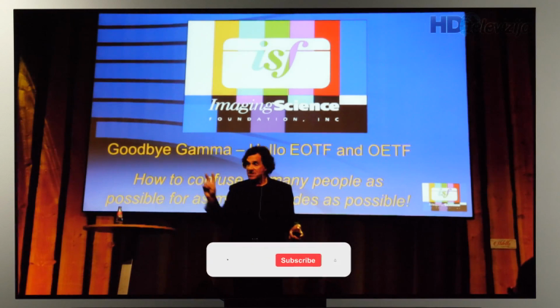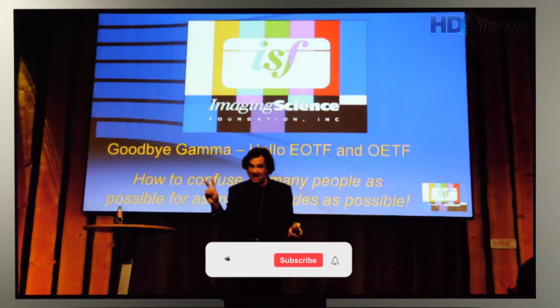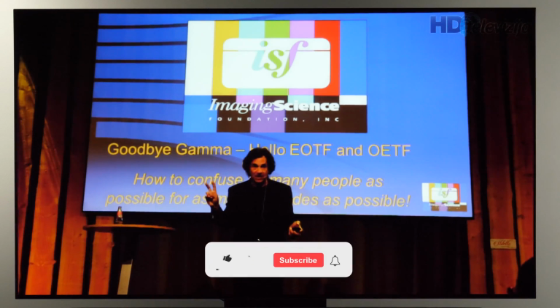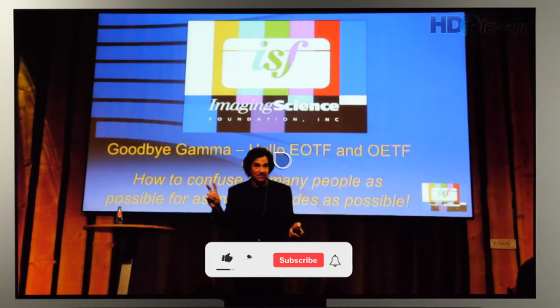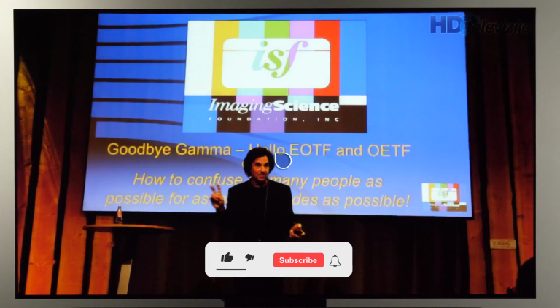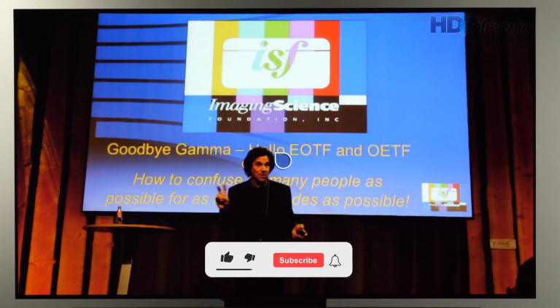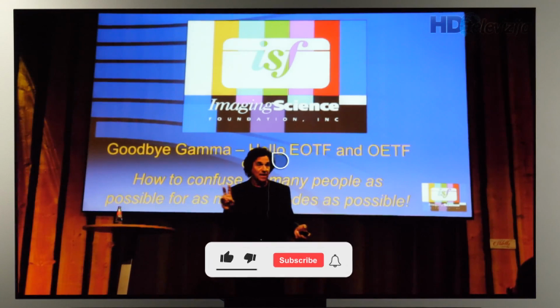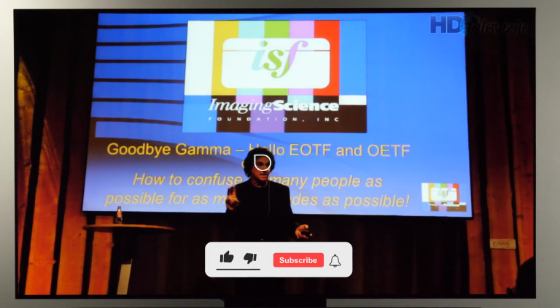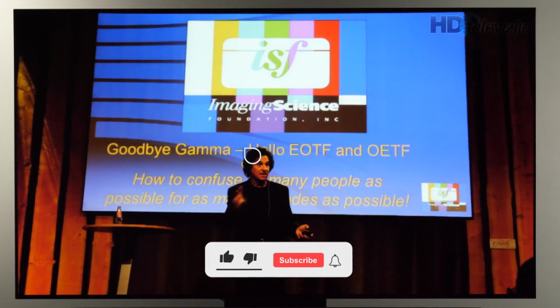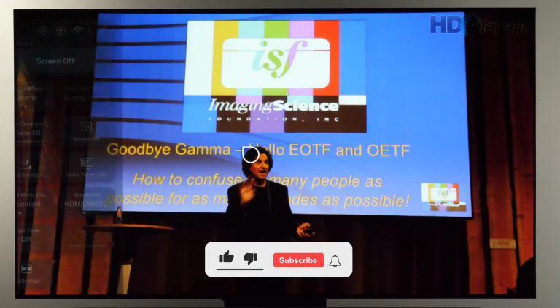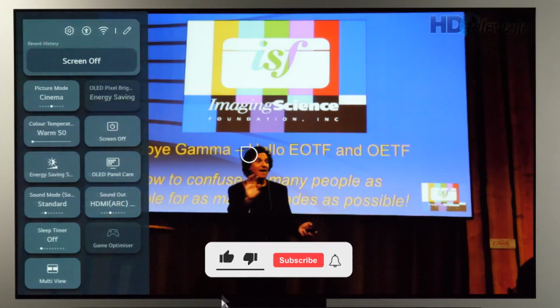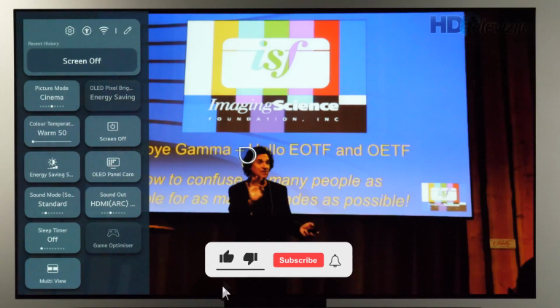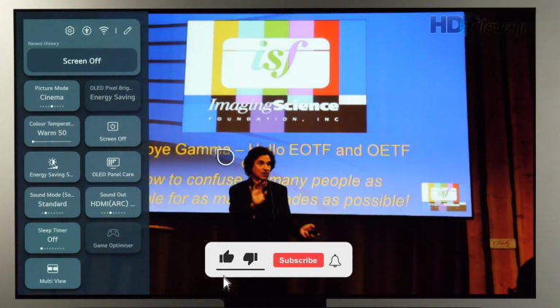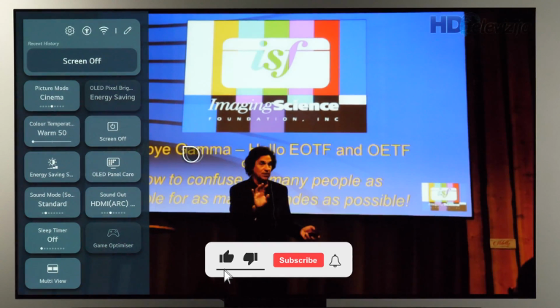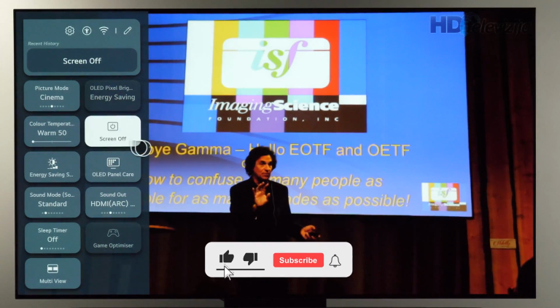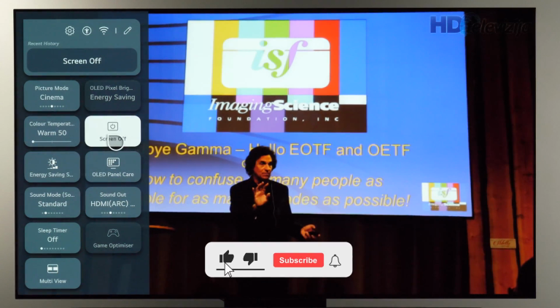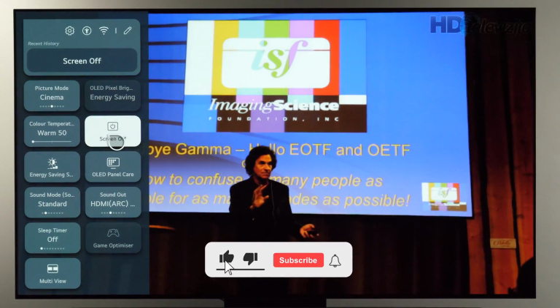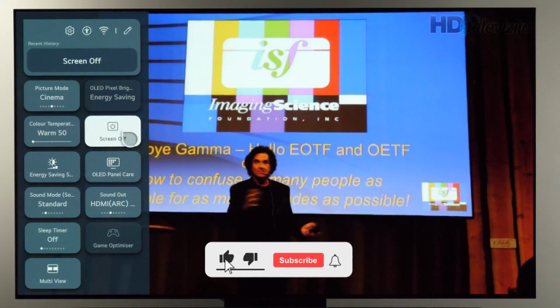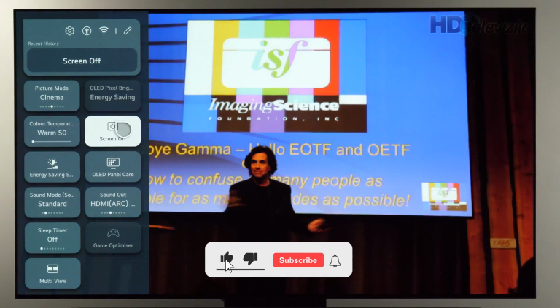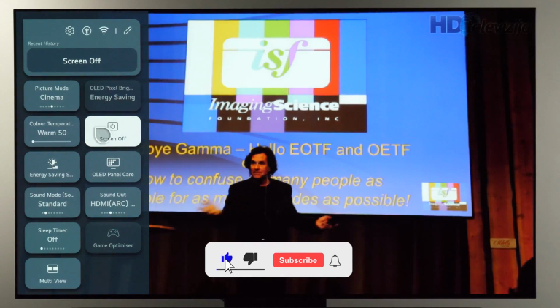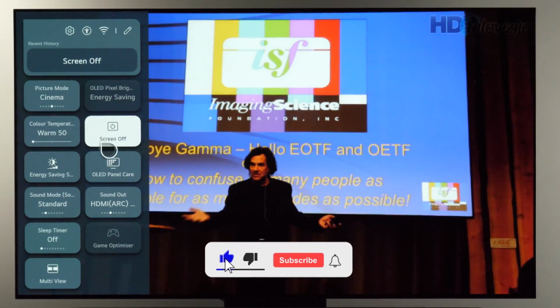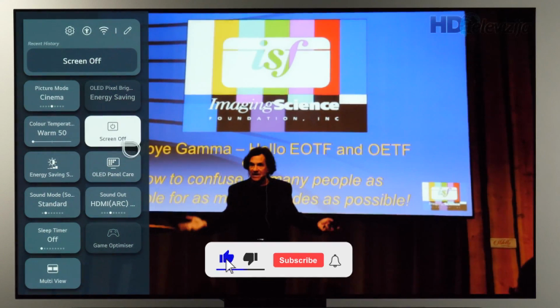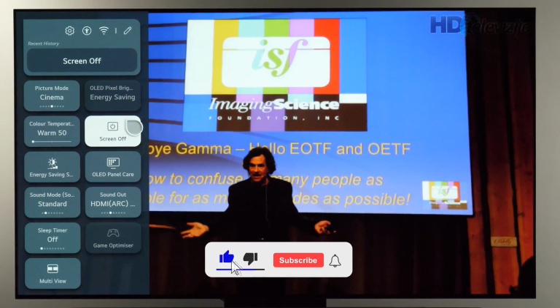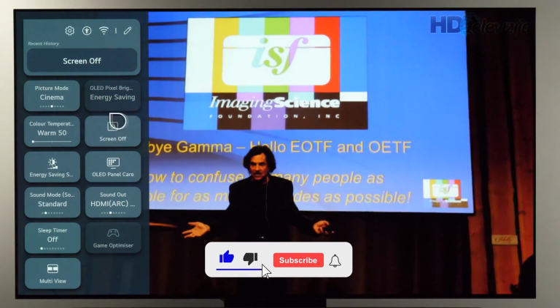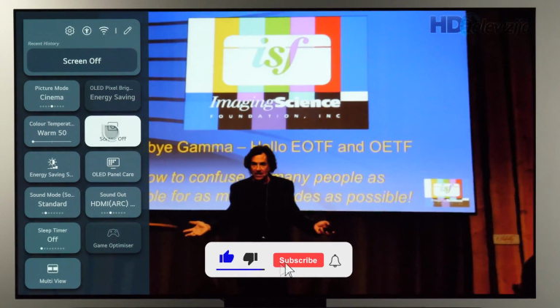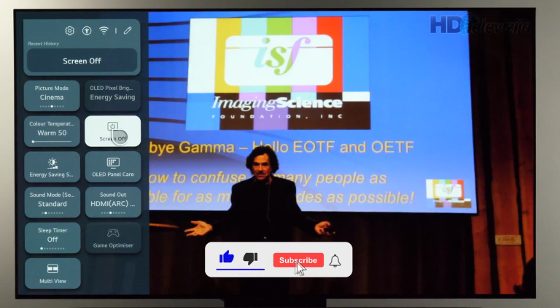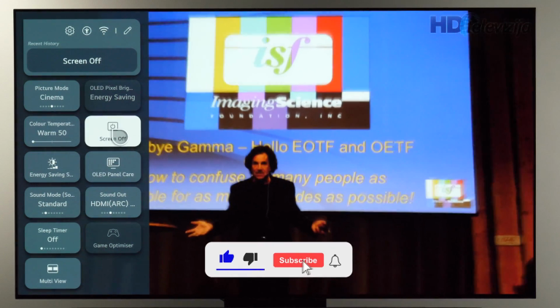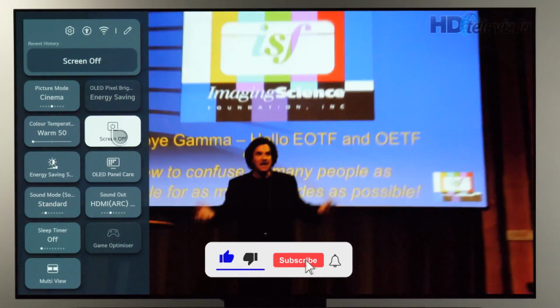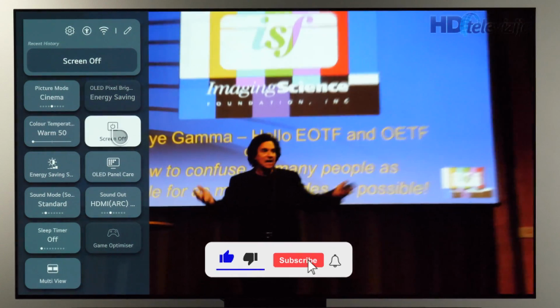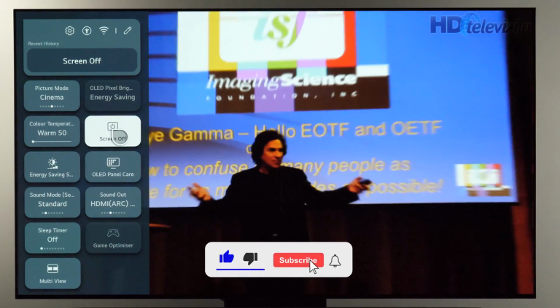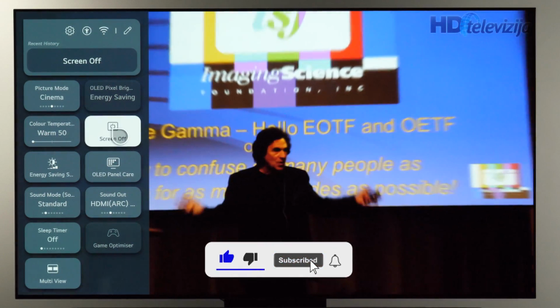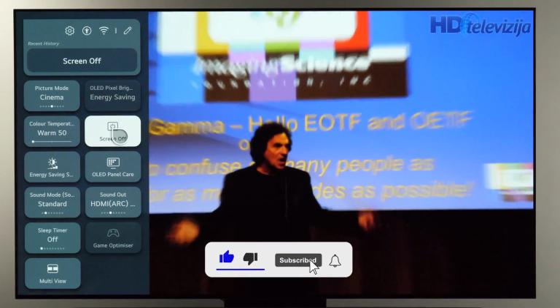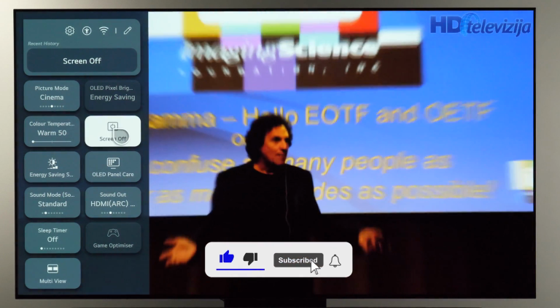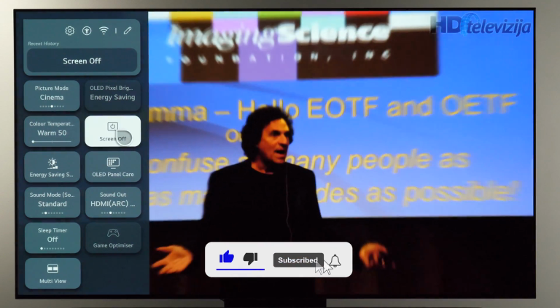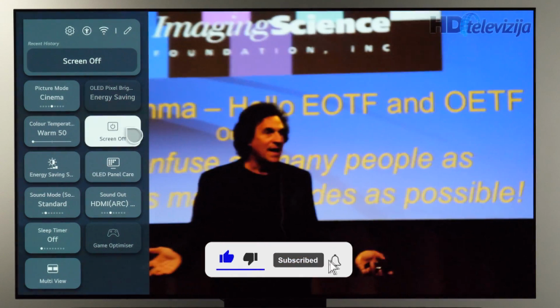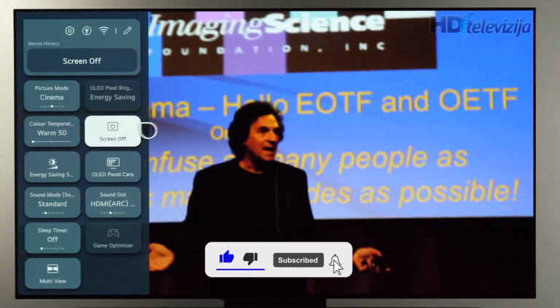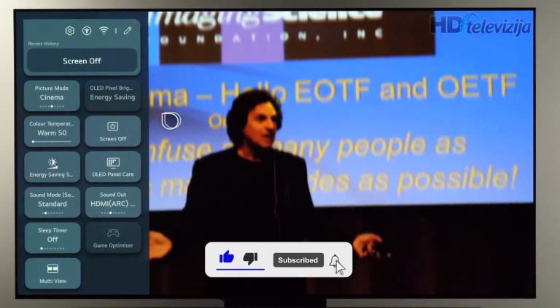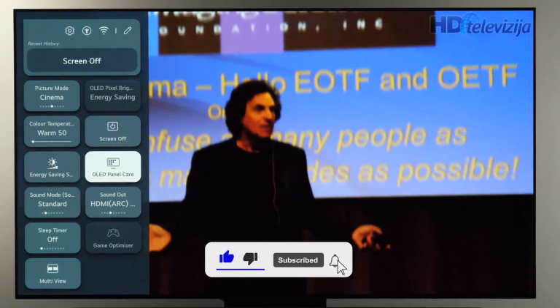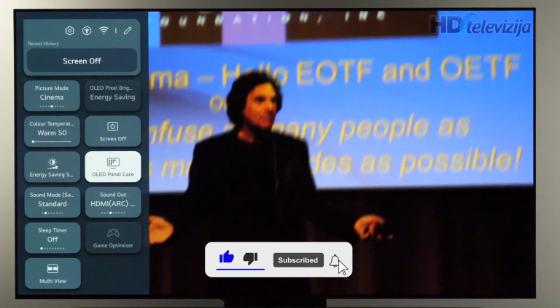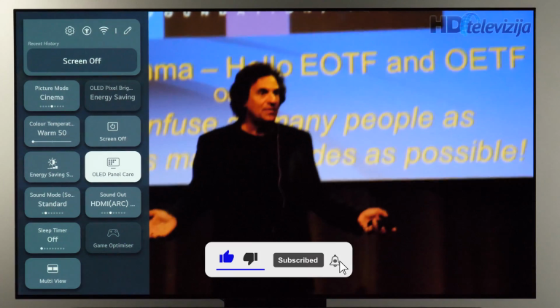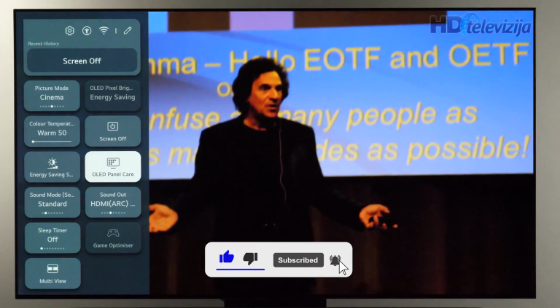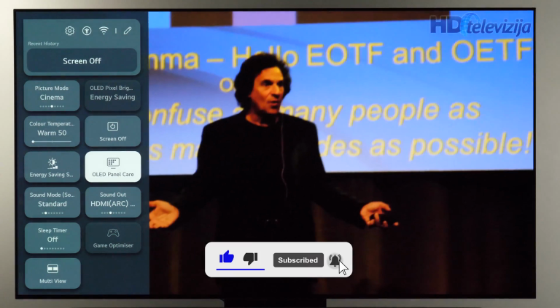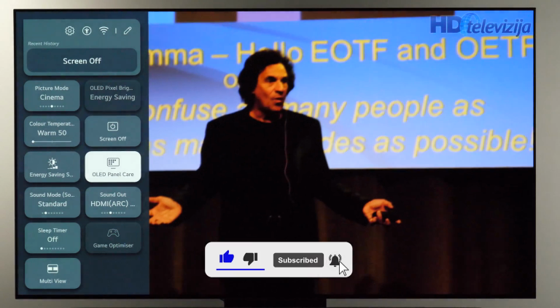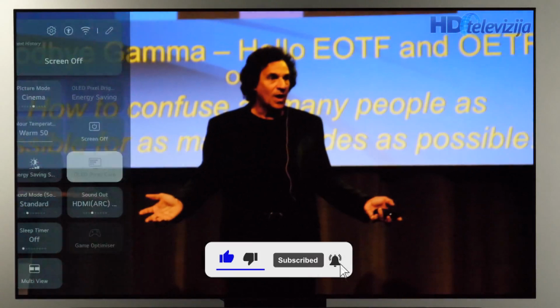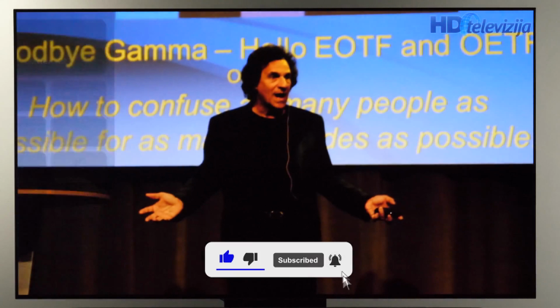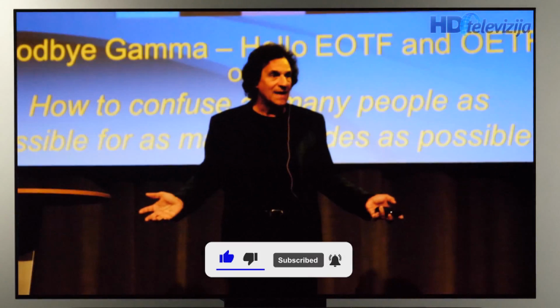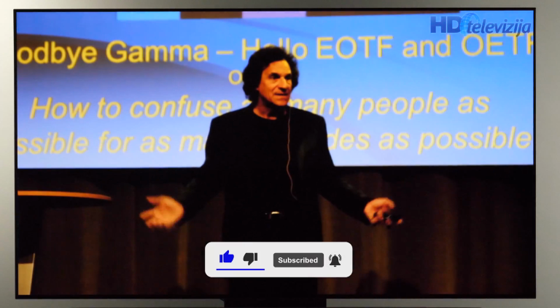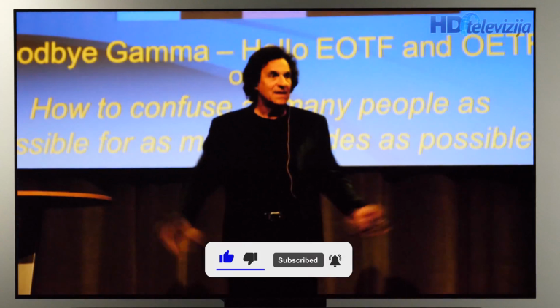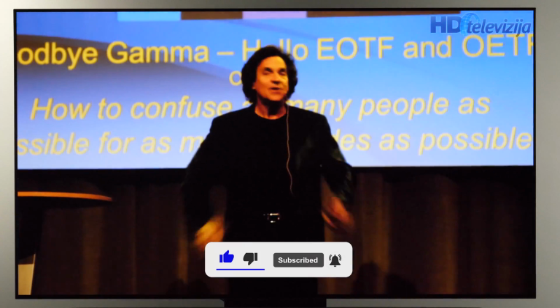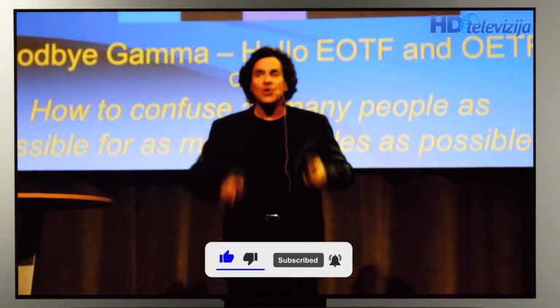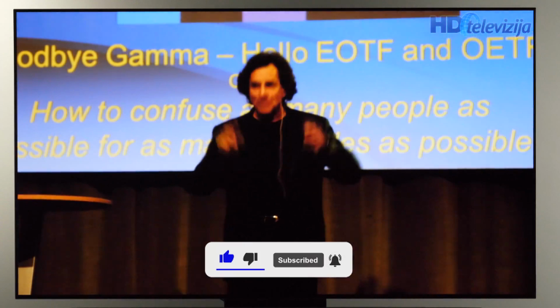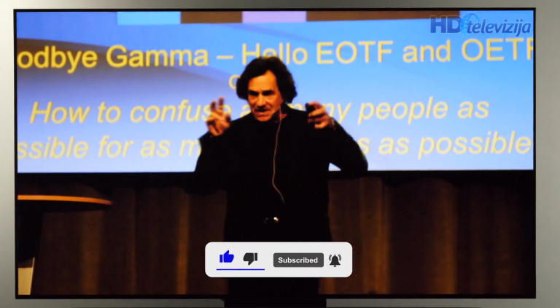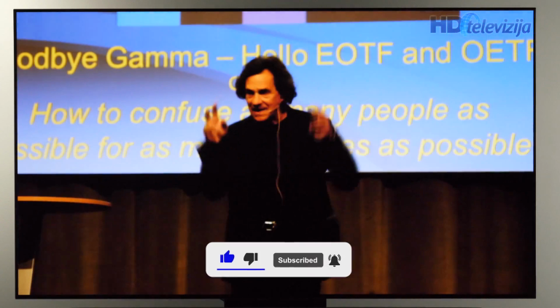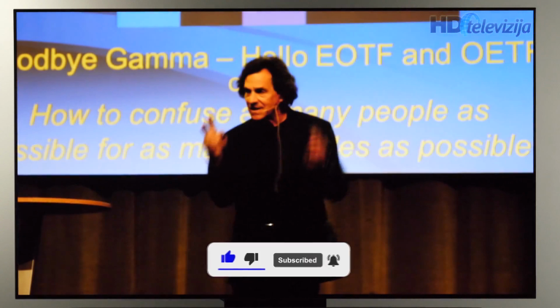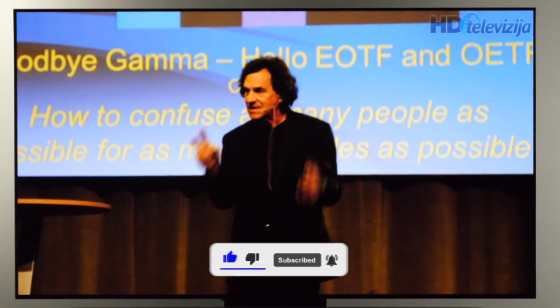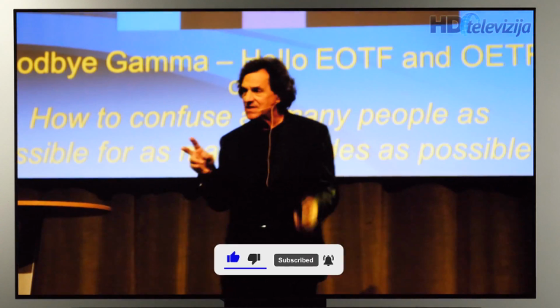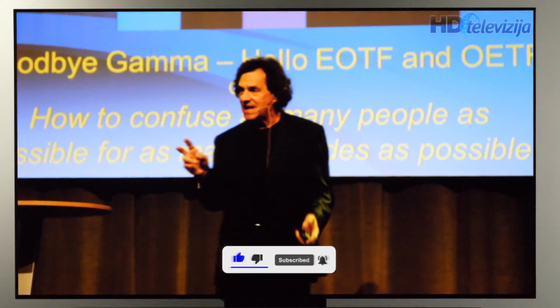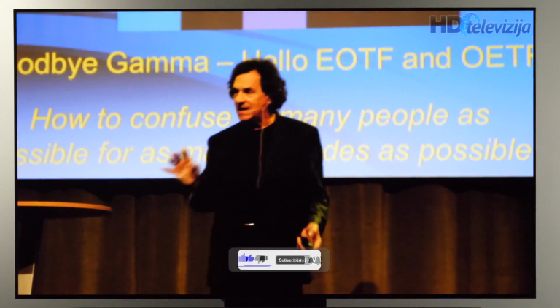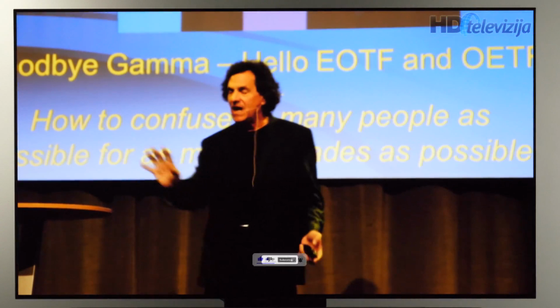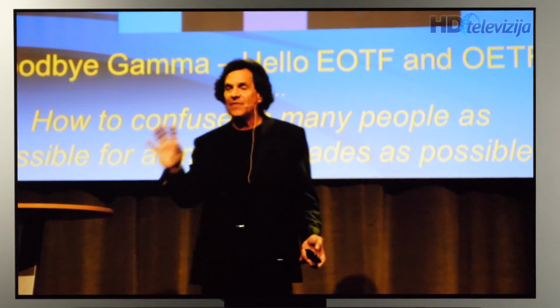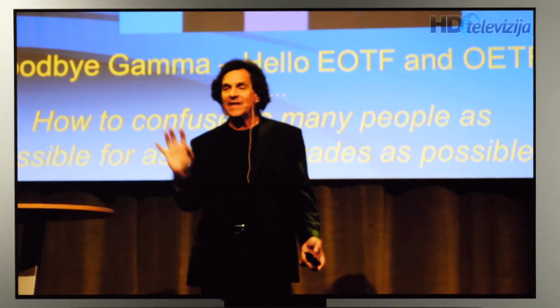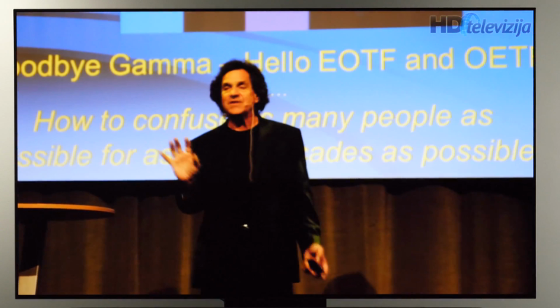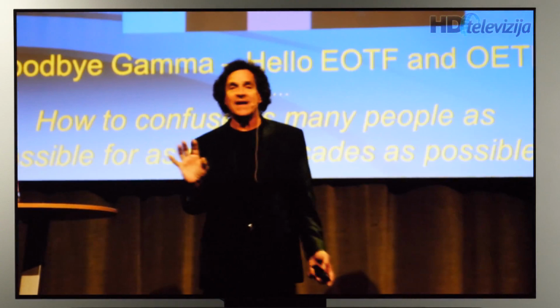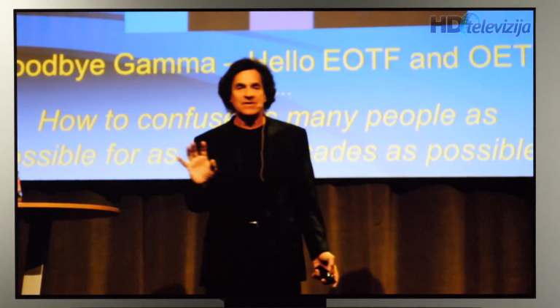Pressing the settings button will show it right there. And that's it — thanks for watching.